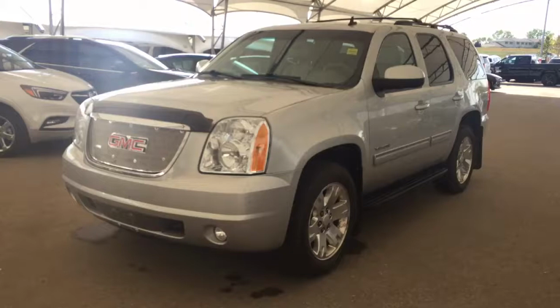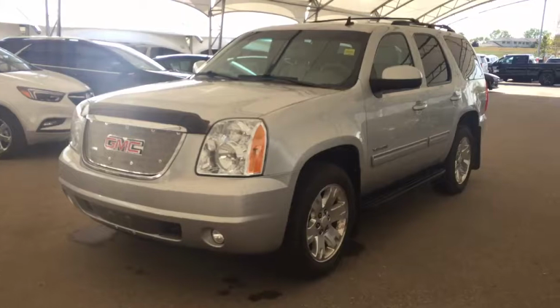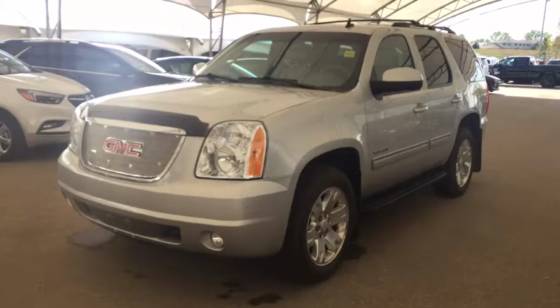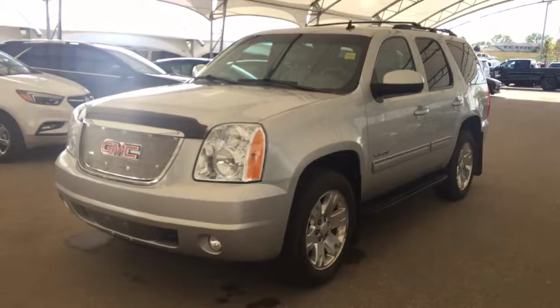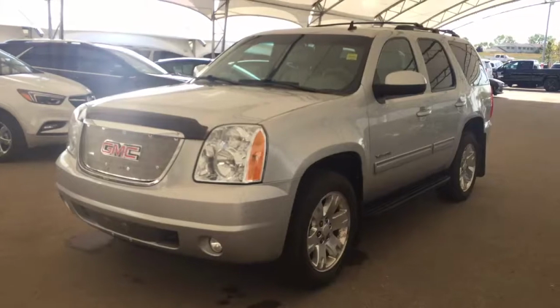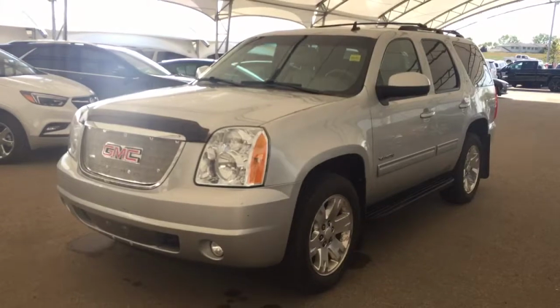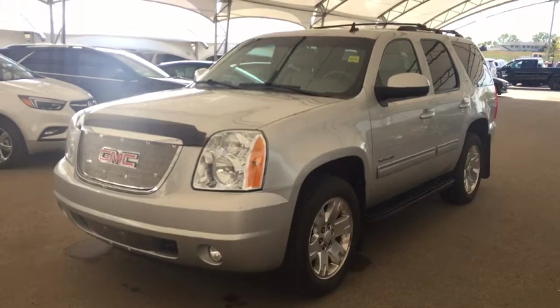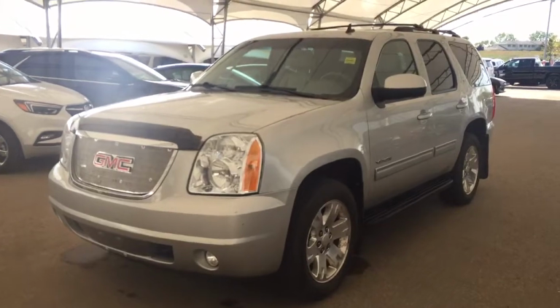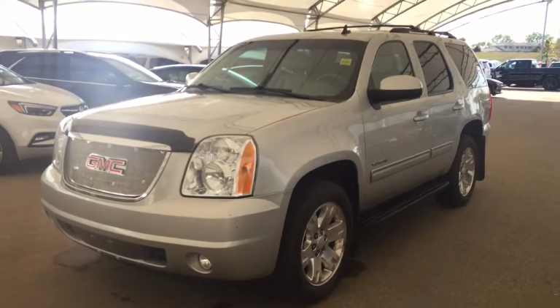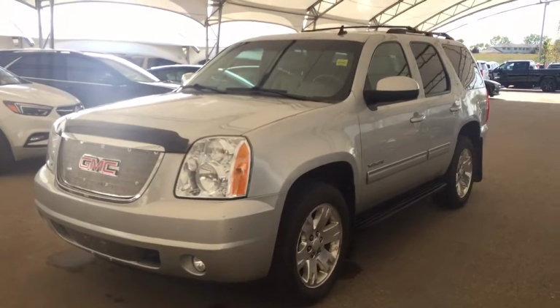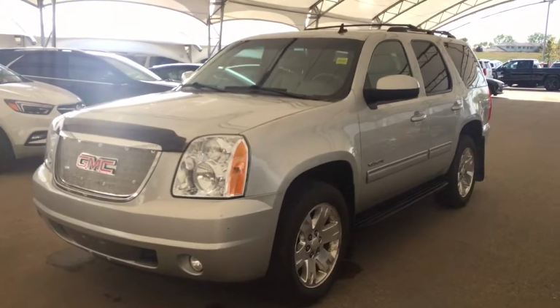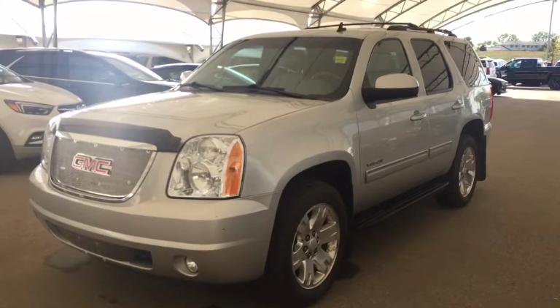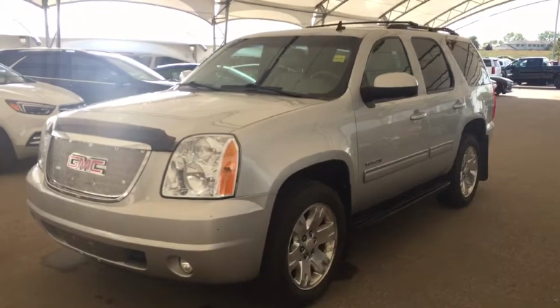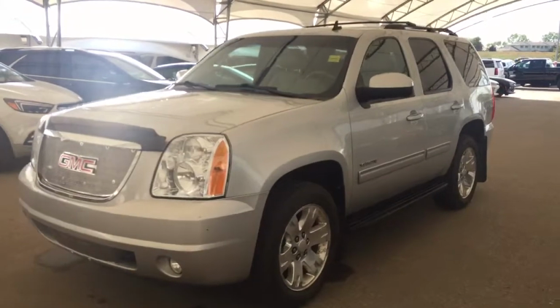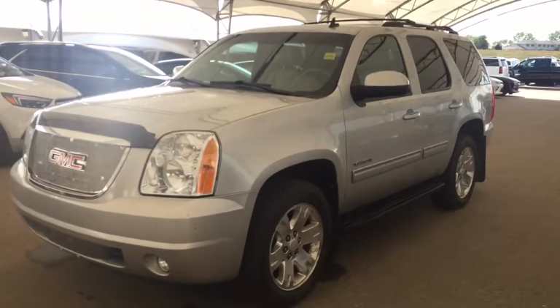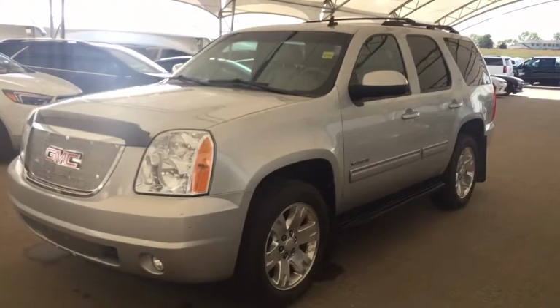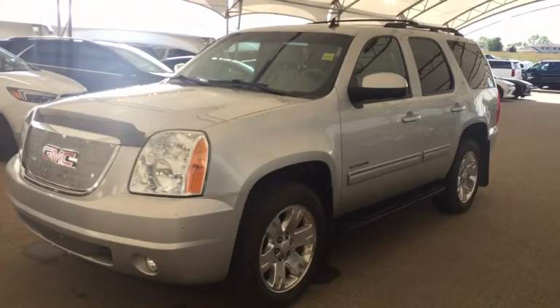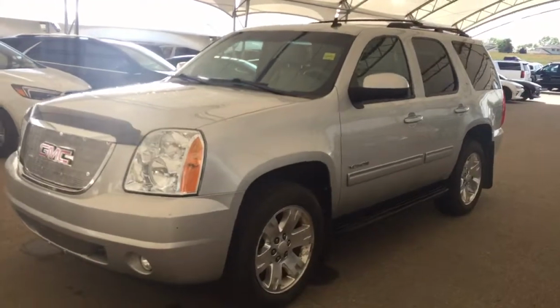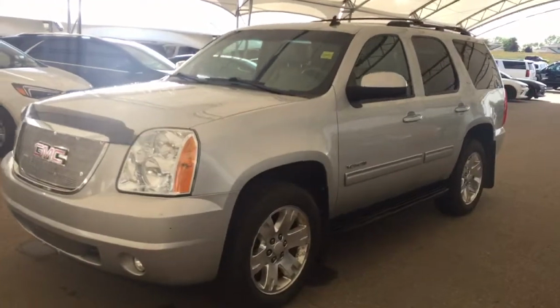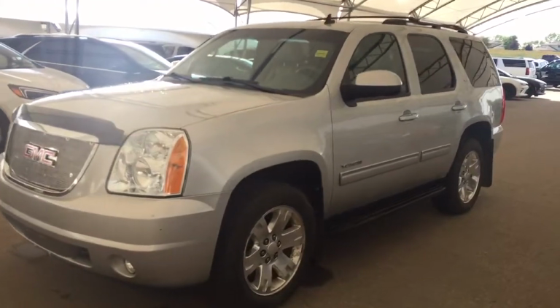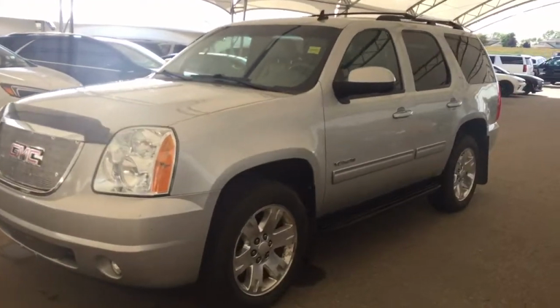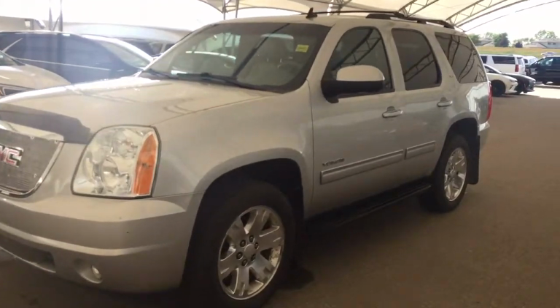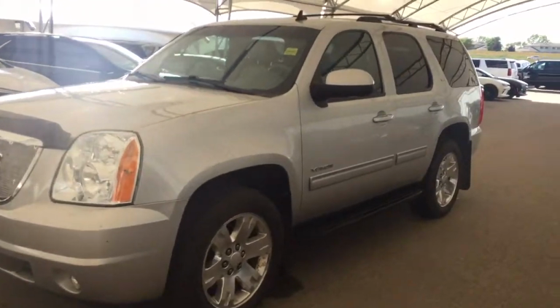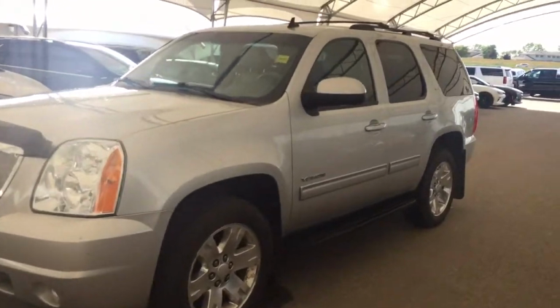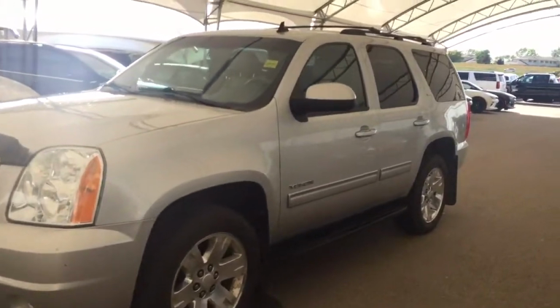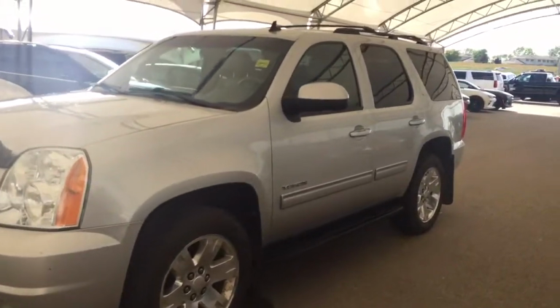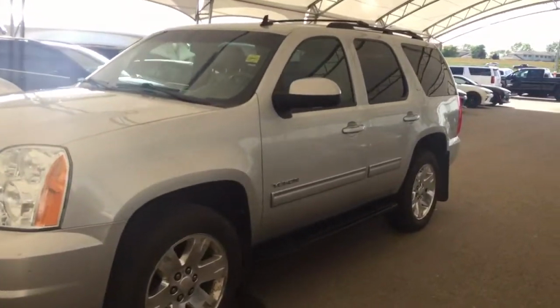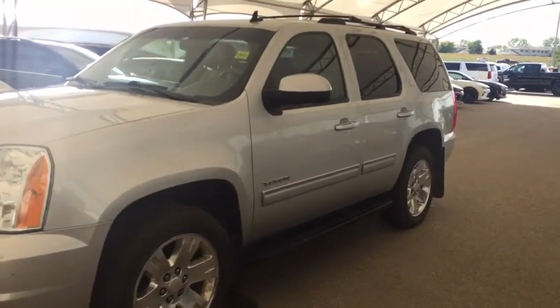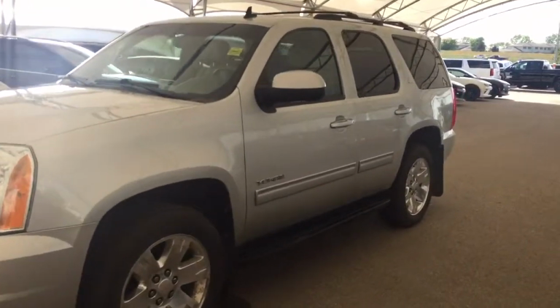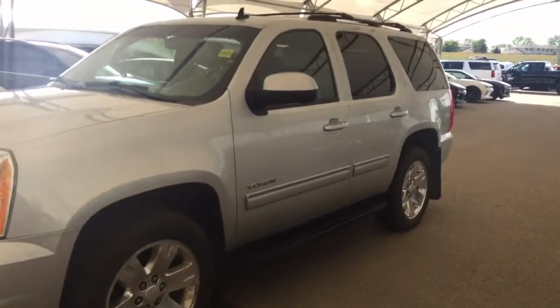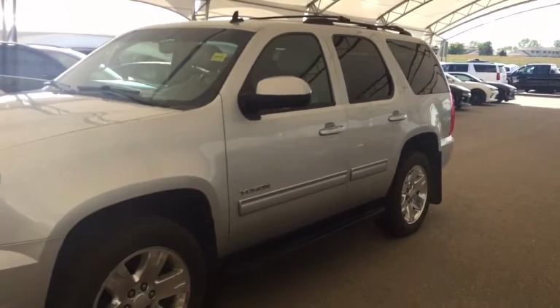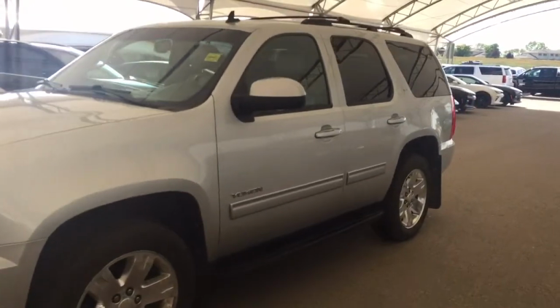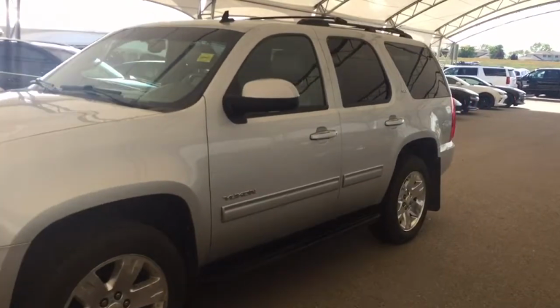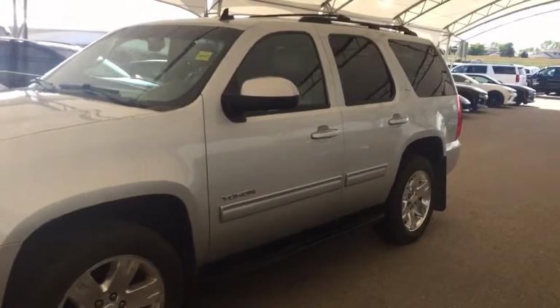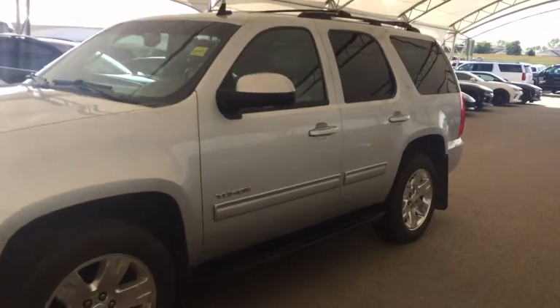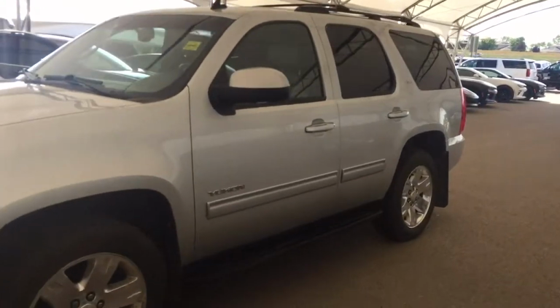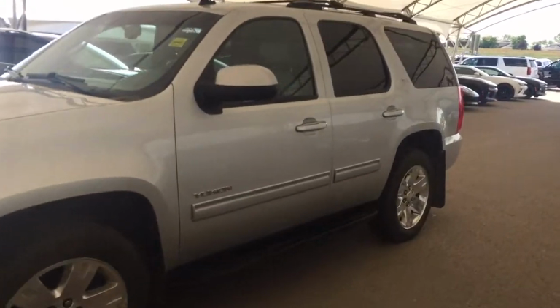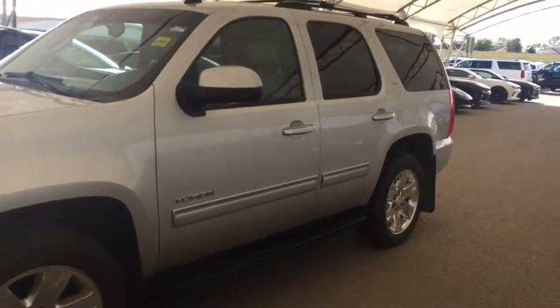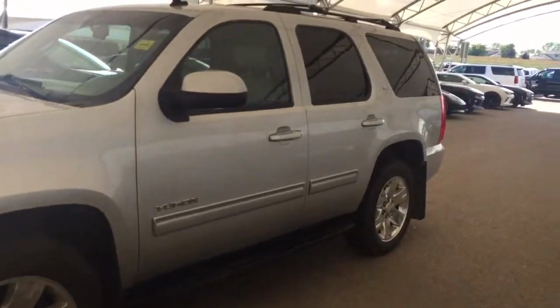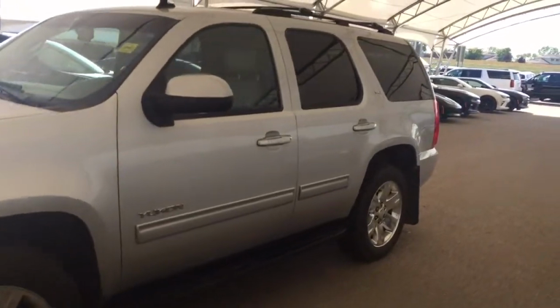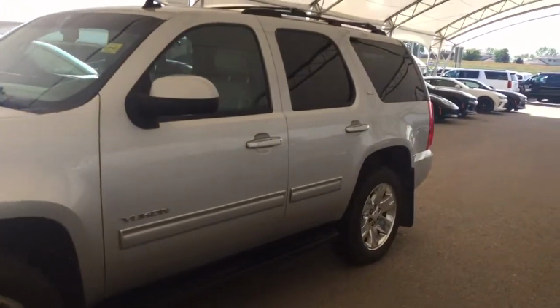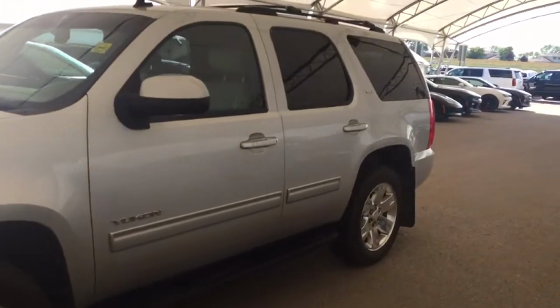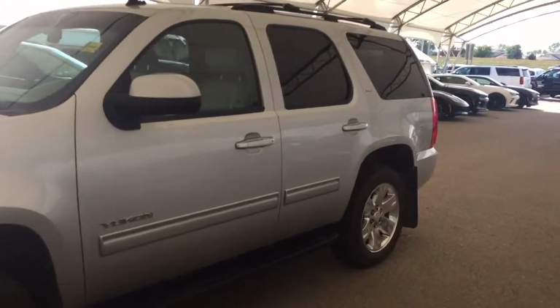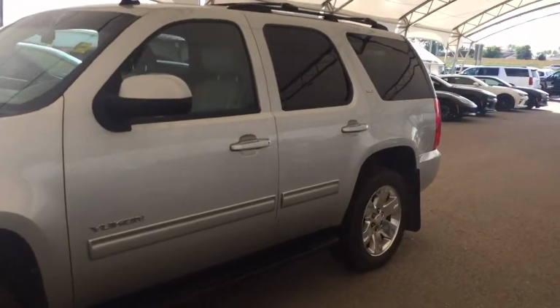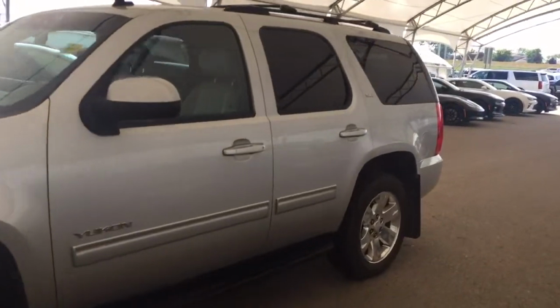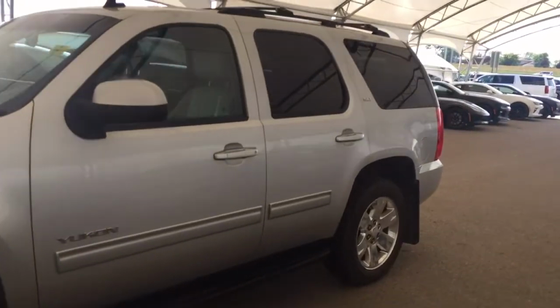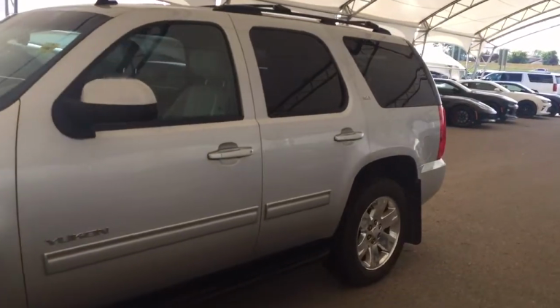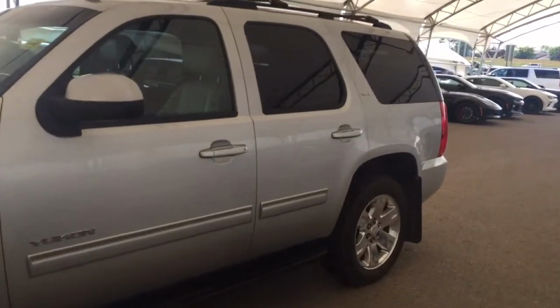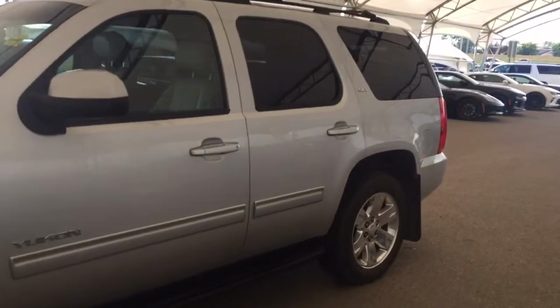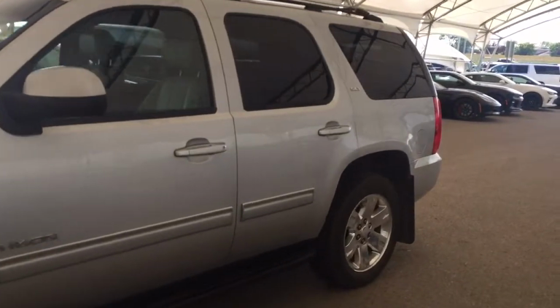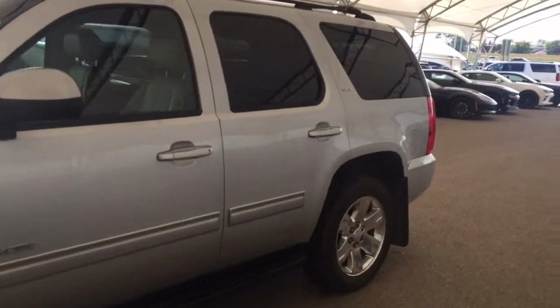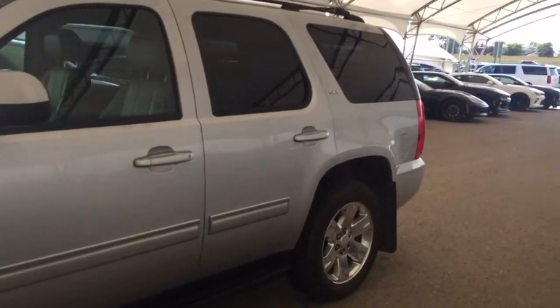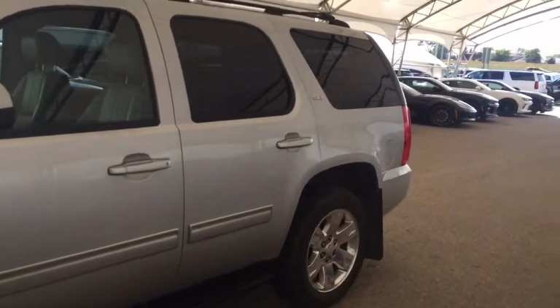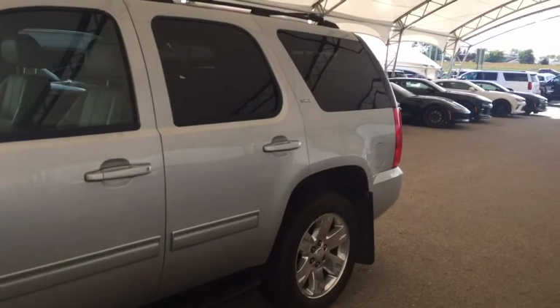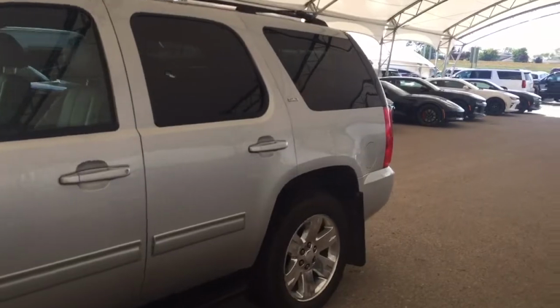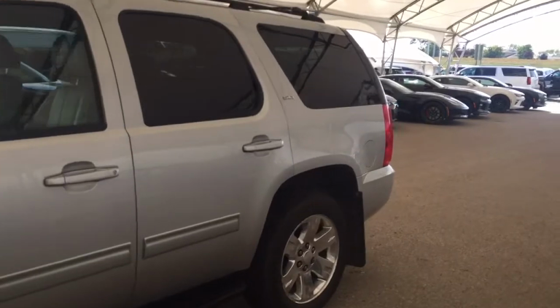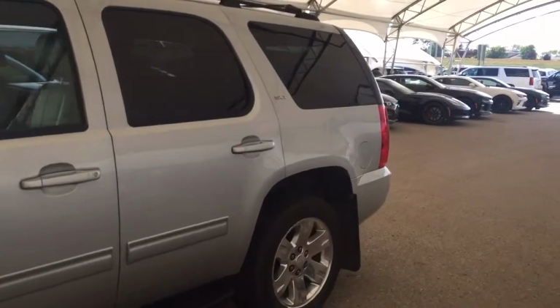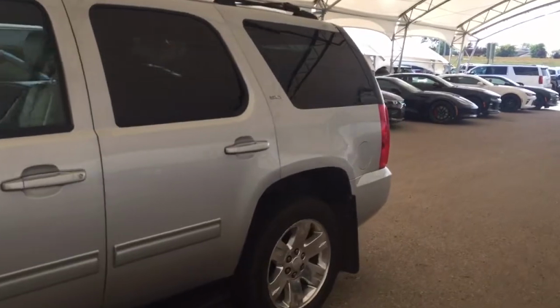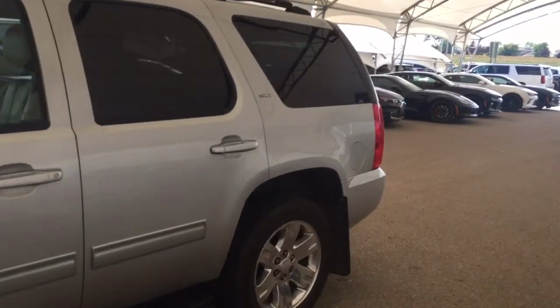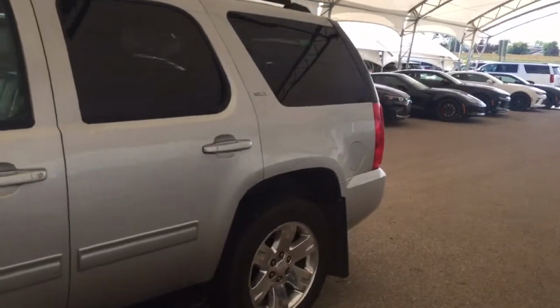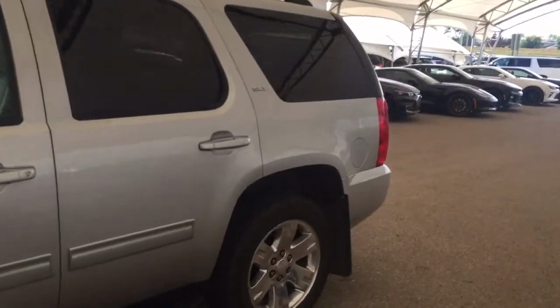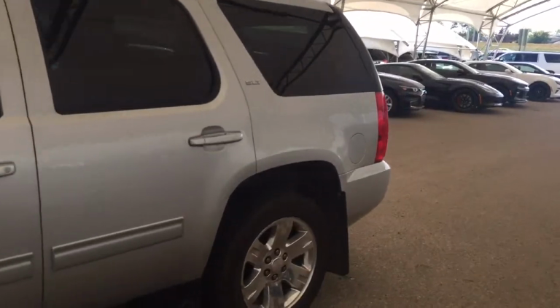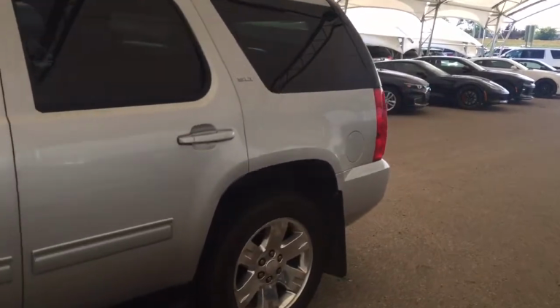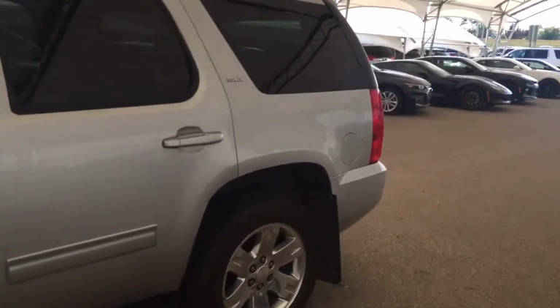Welcome to Davis Chevrolet. This is a pre-owned 2010 GMC Yukon in the color silver.